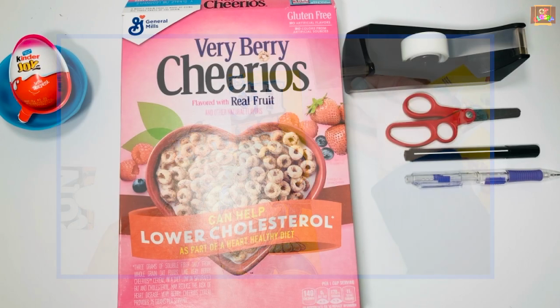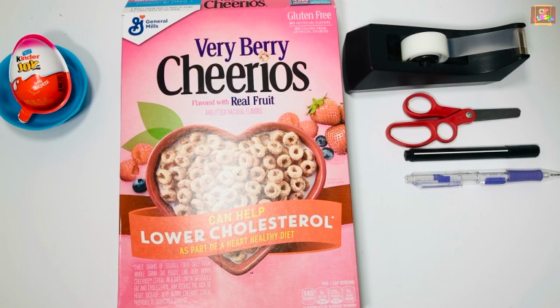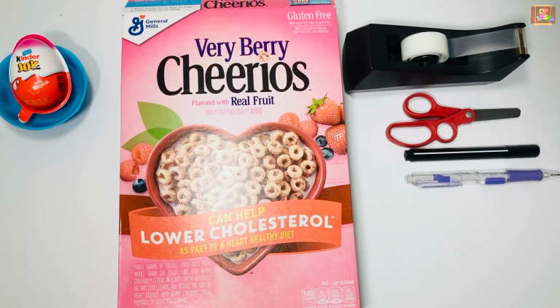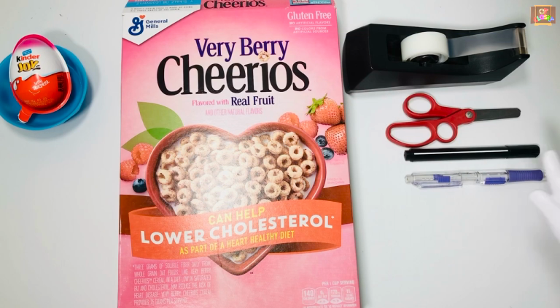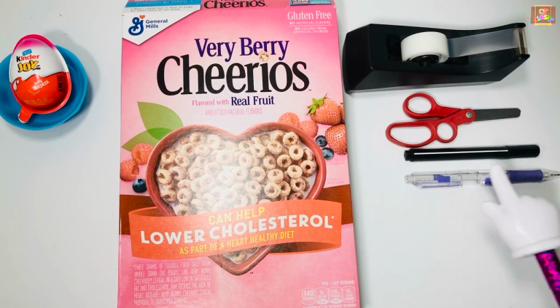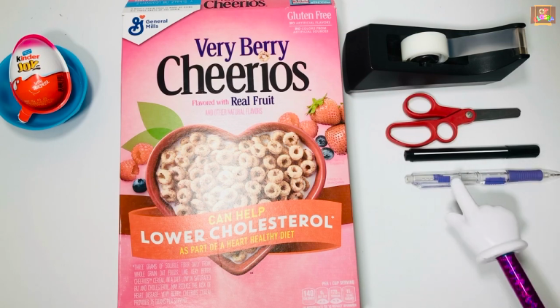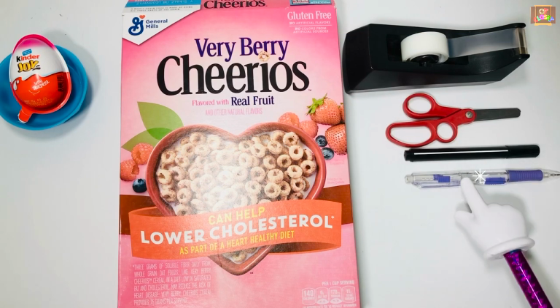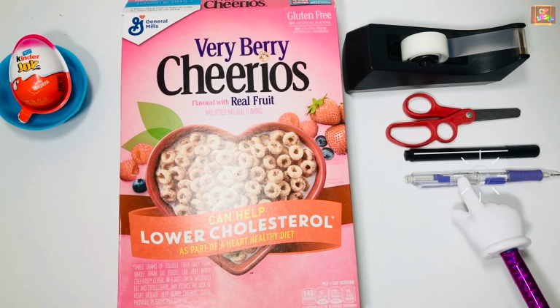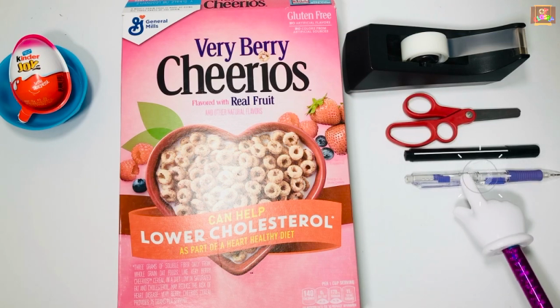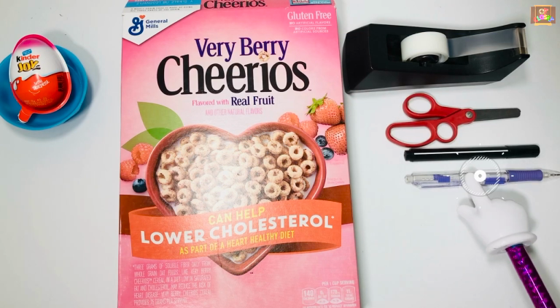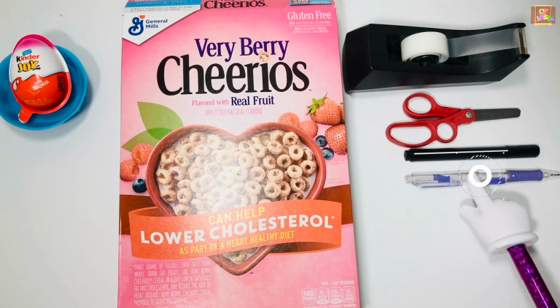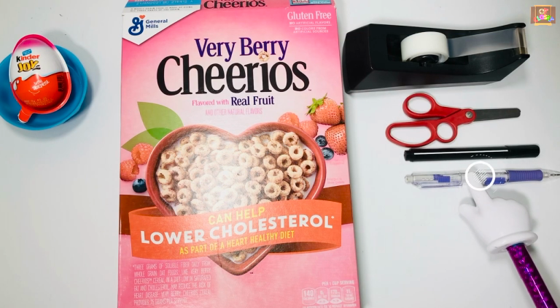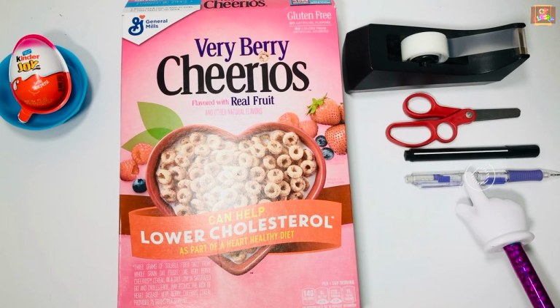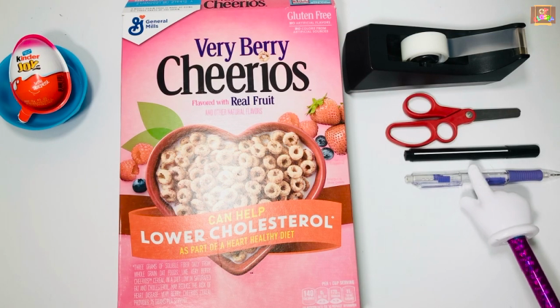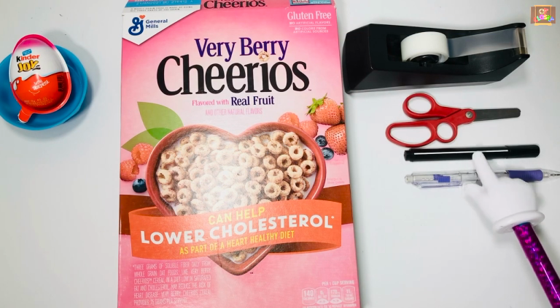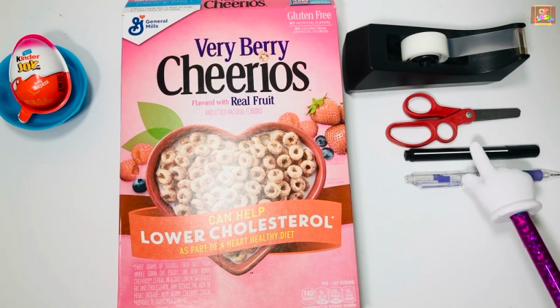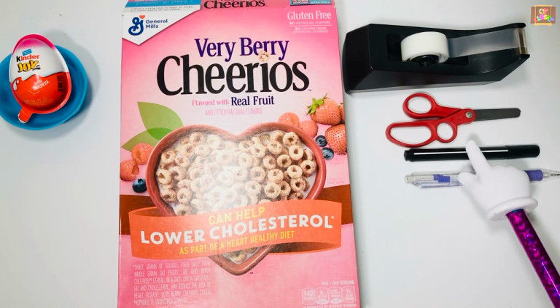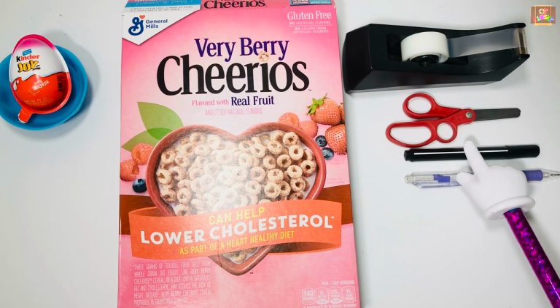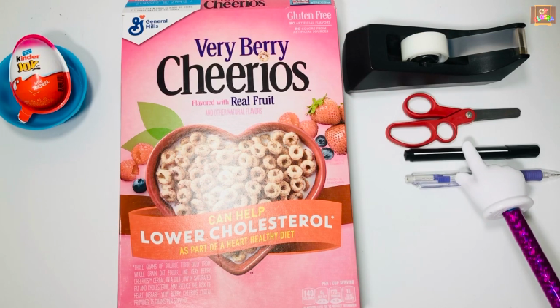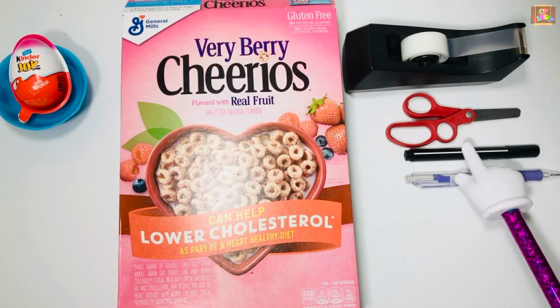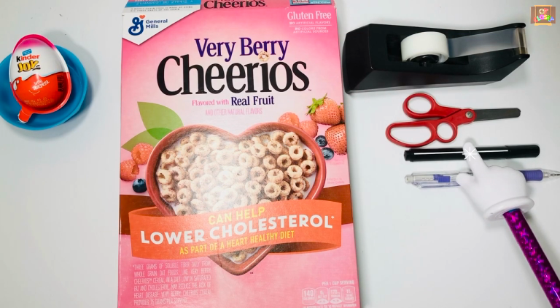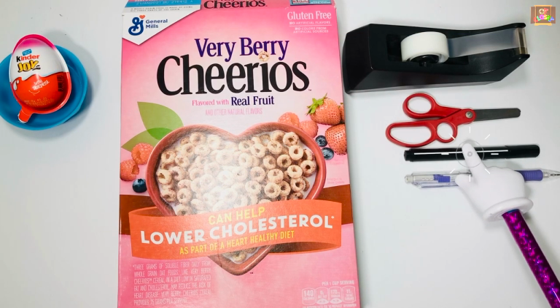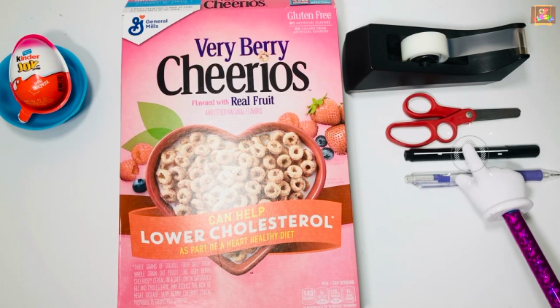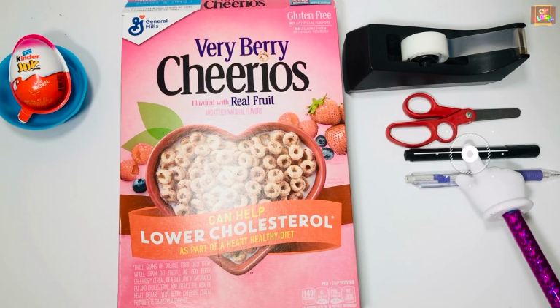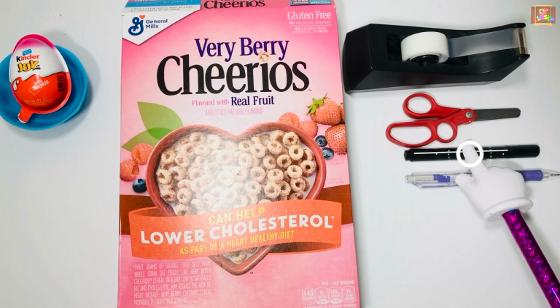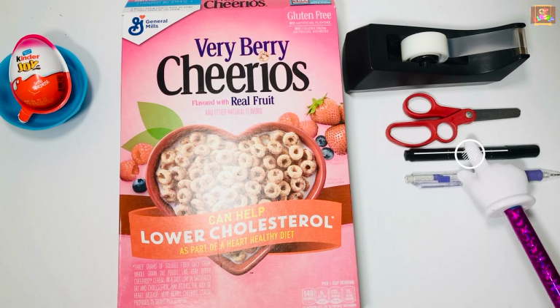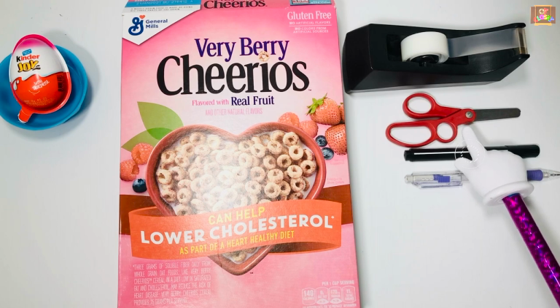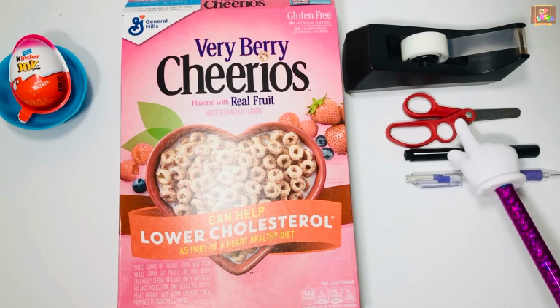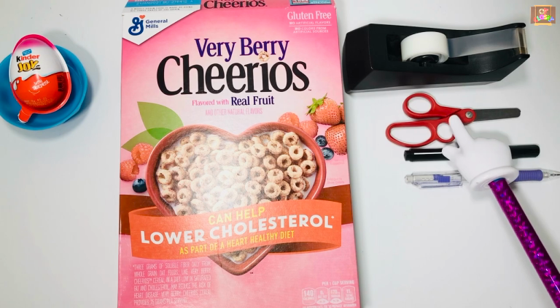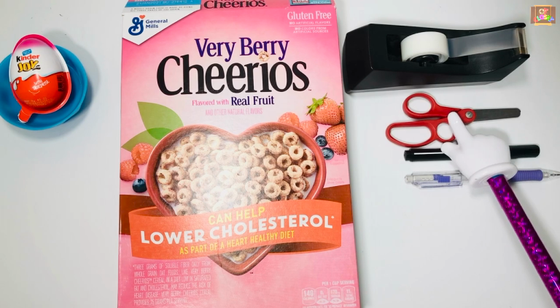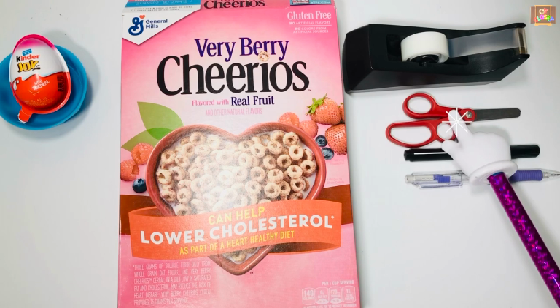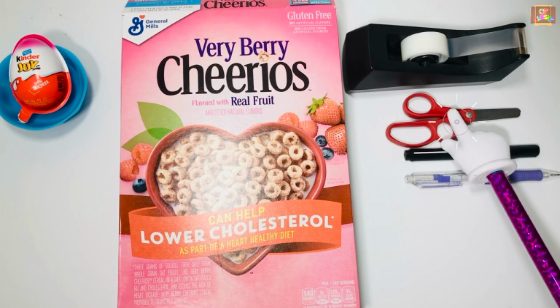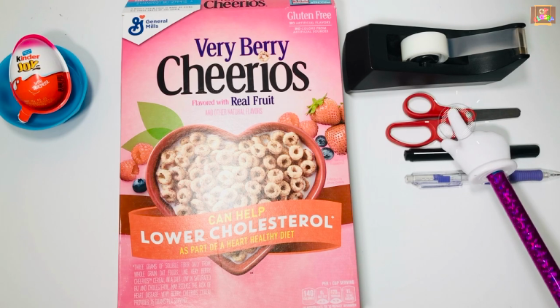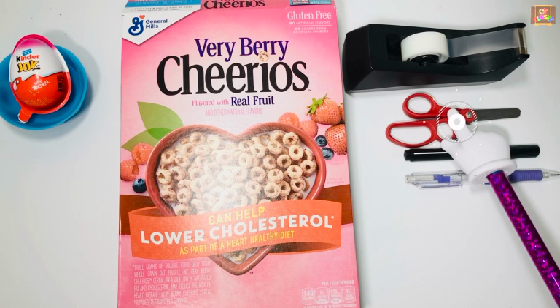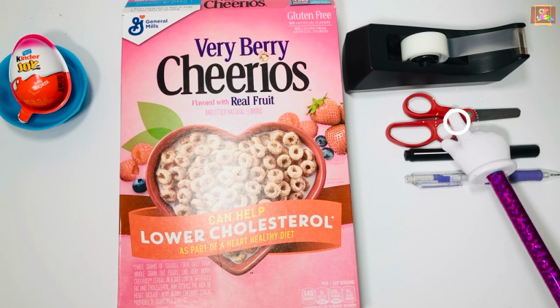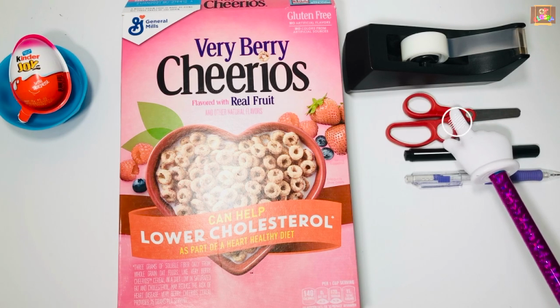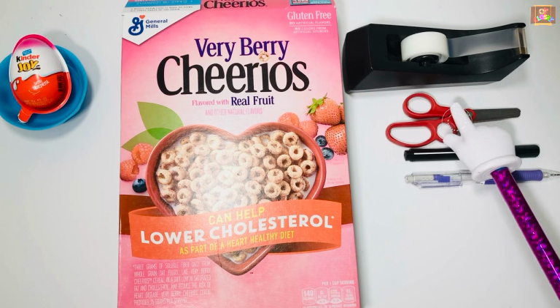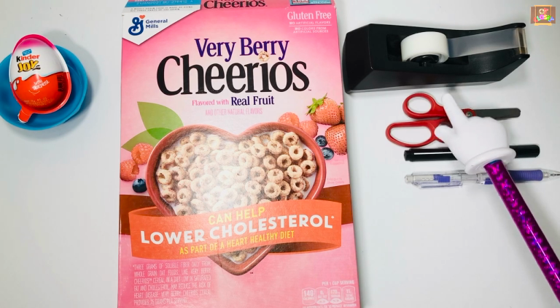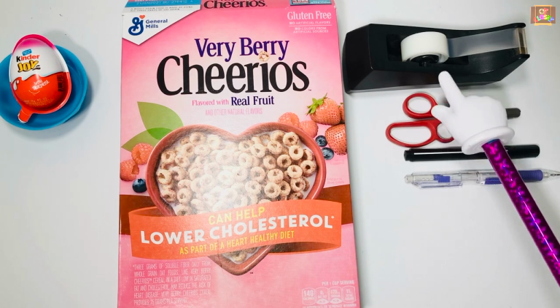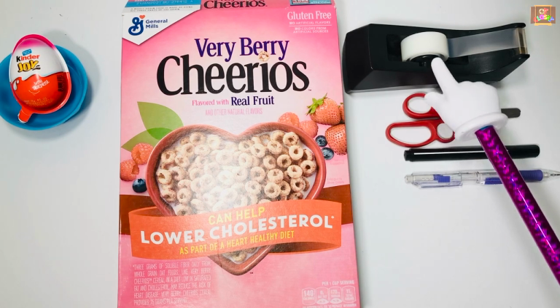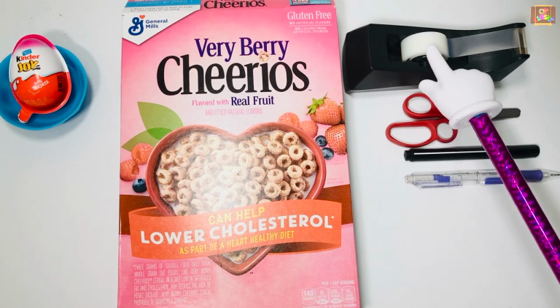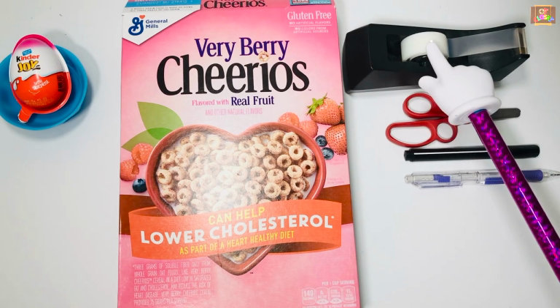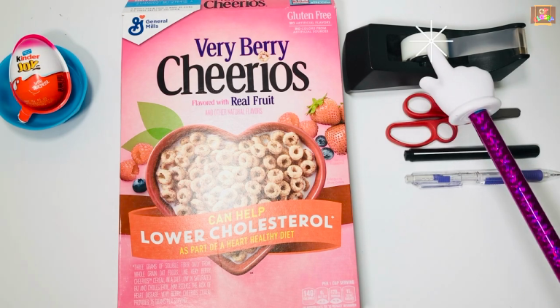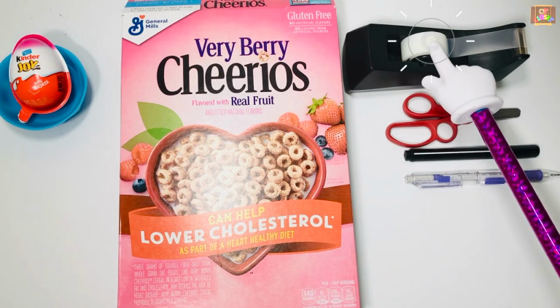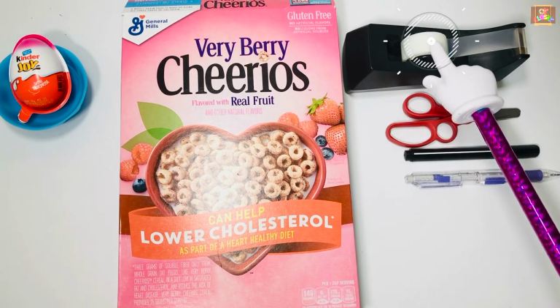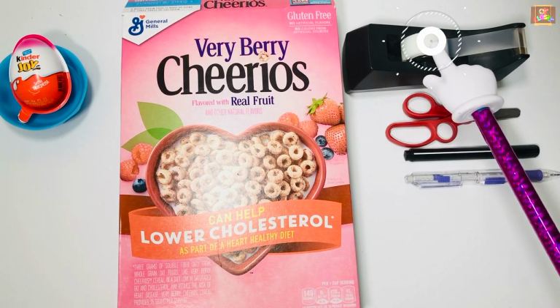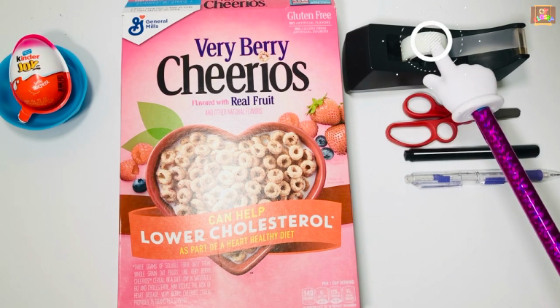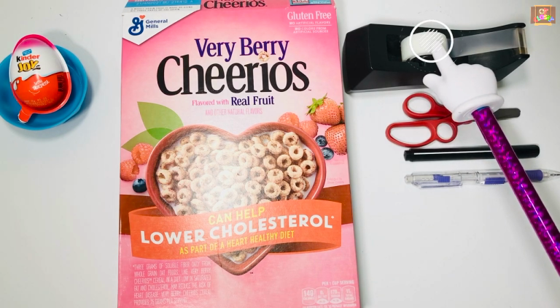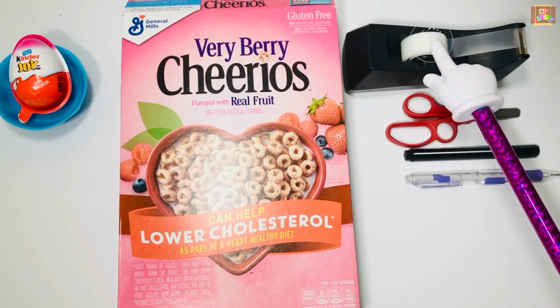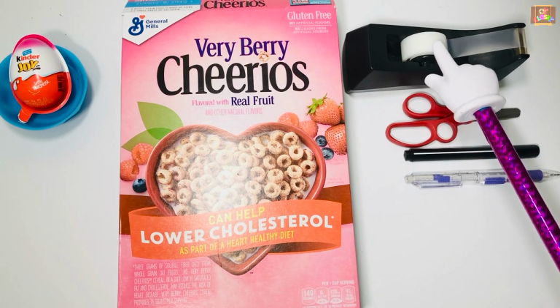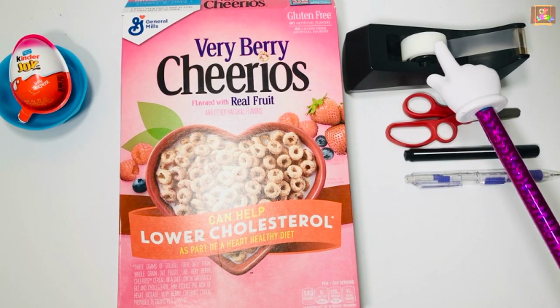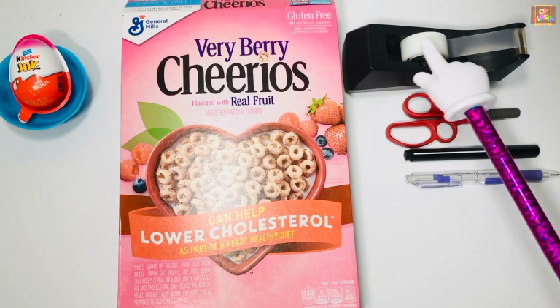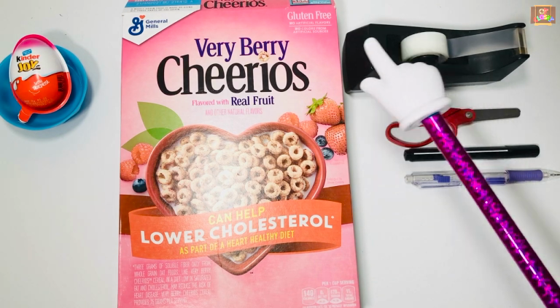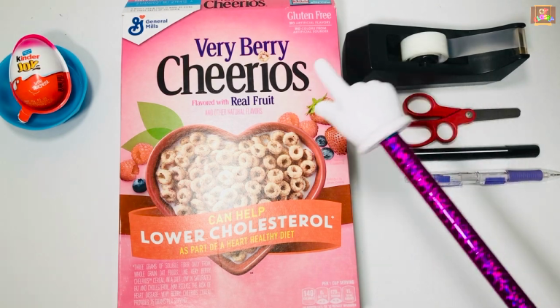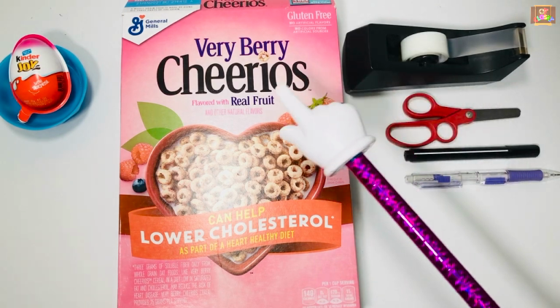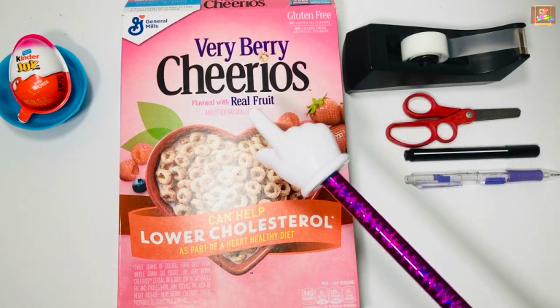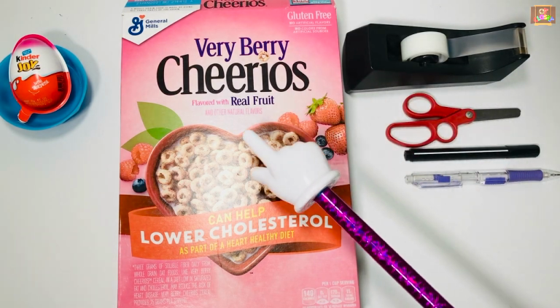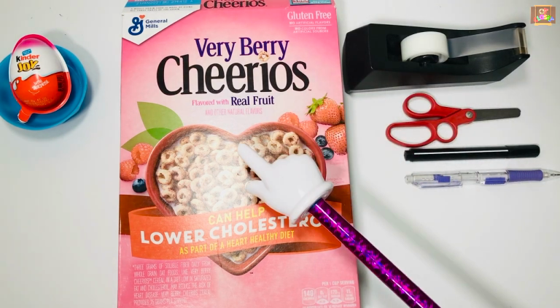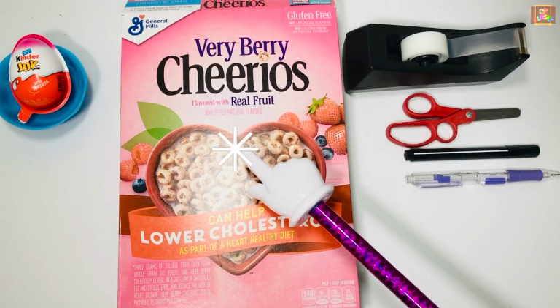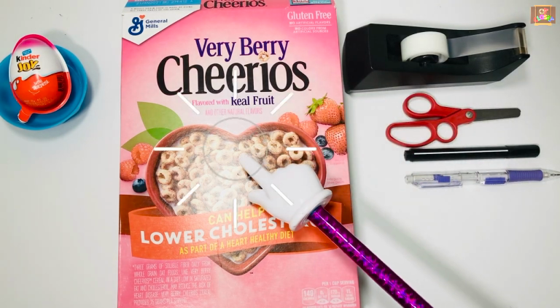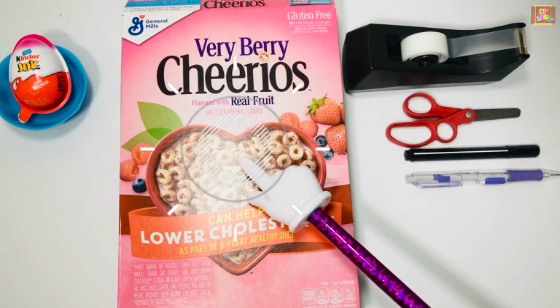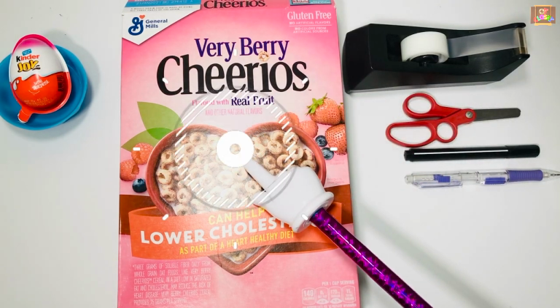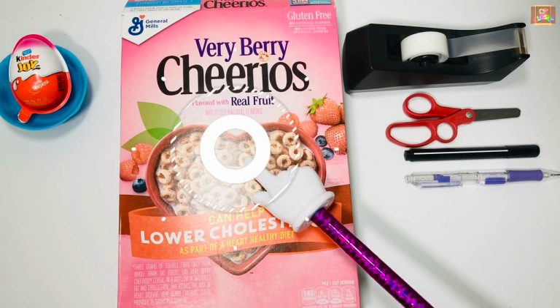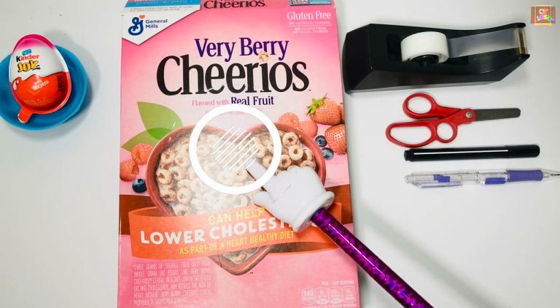You will need pencil, marker, scissors, scotch tape, and an empty cereal box.